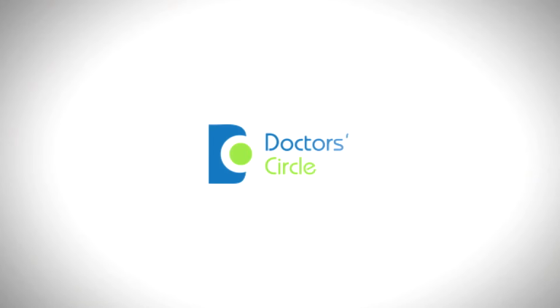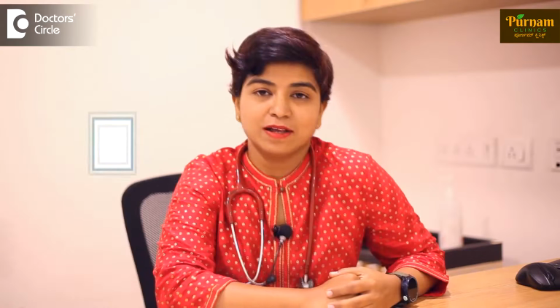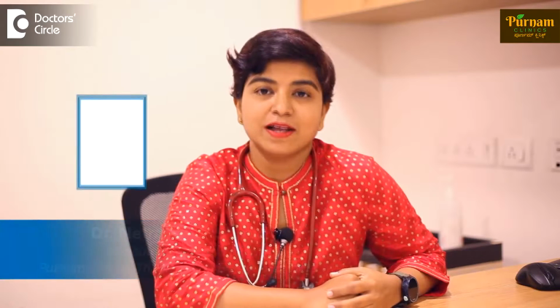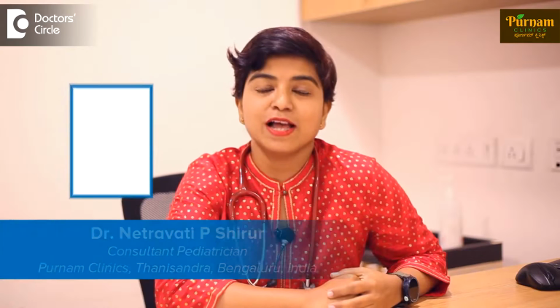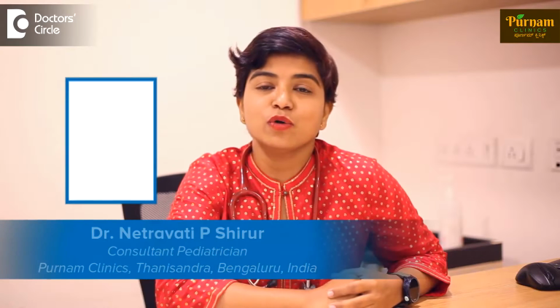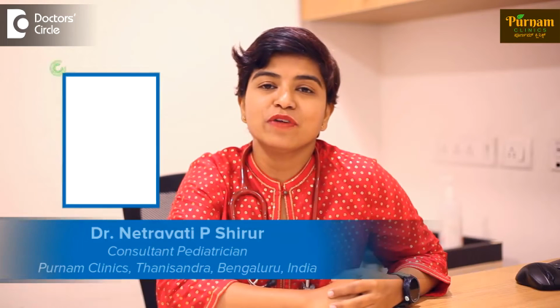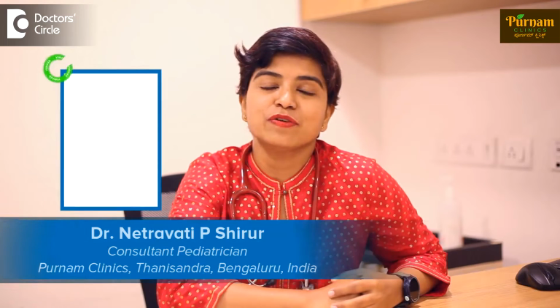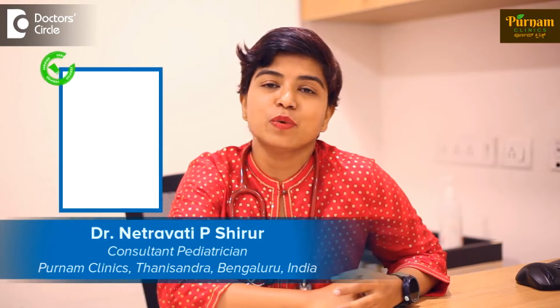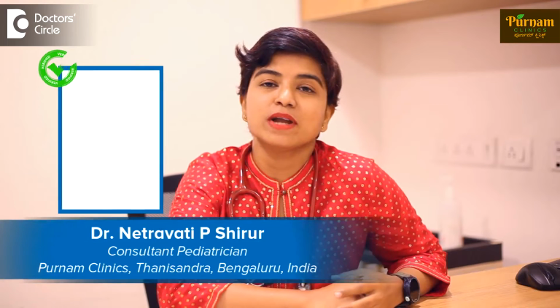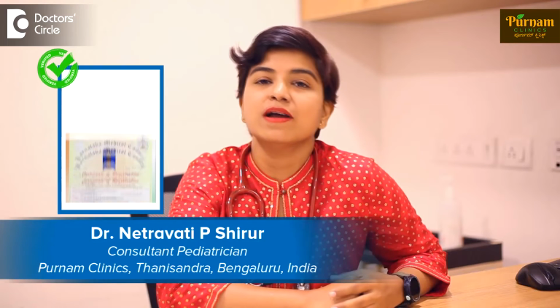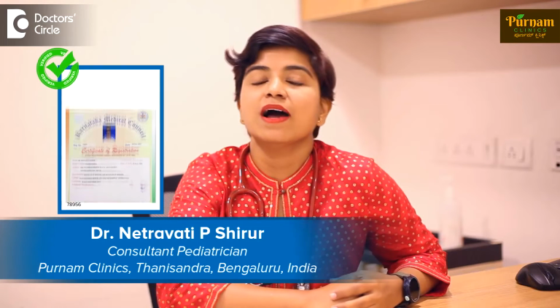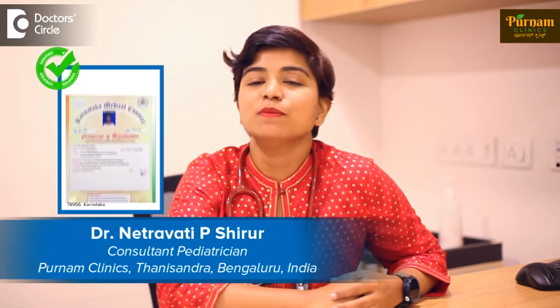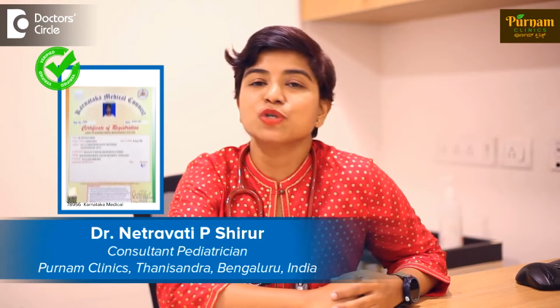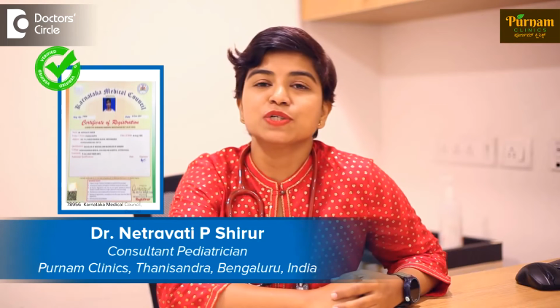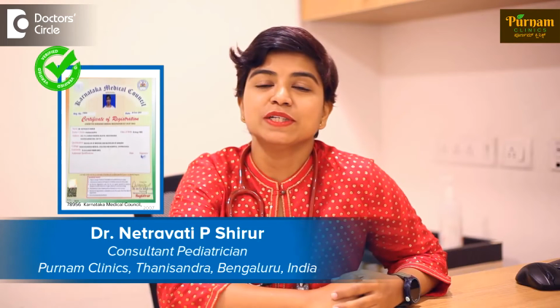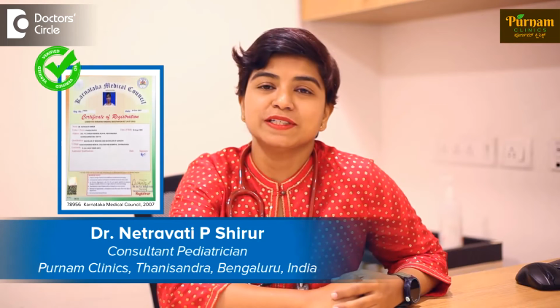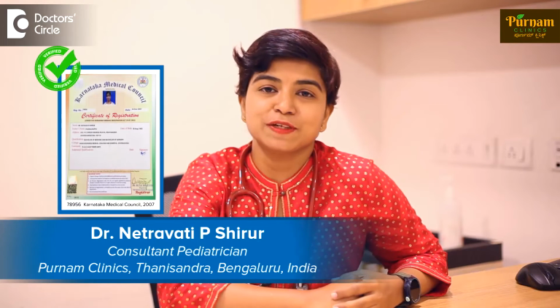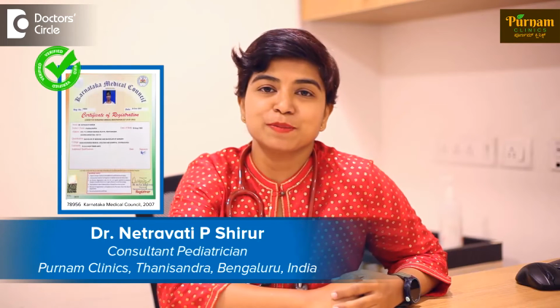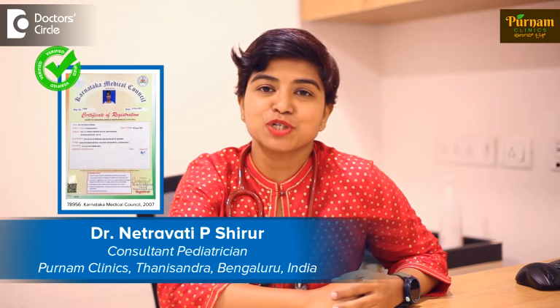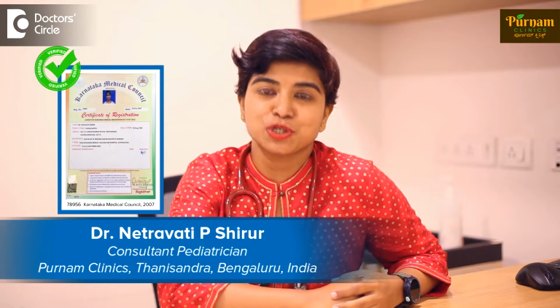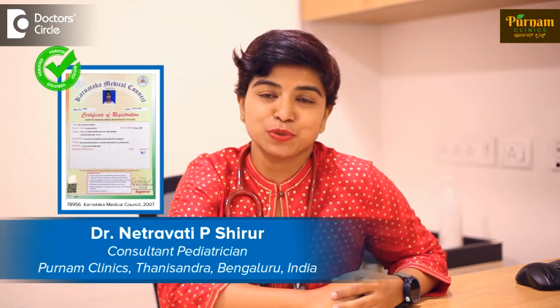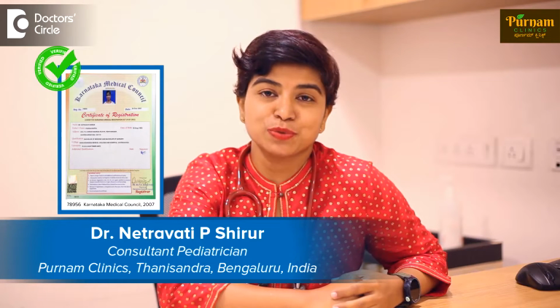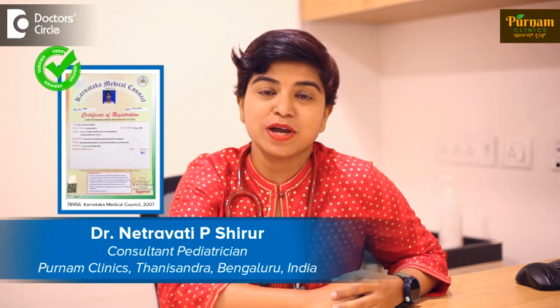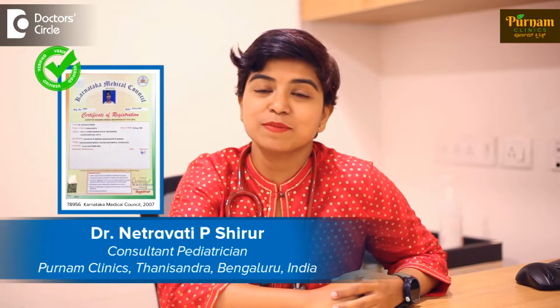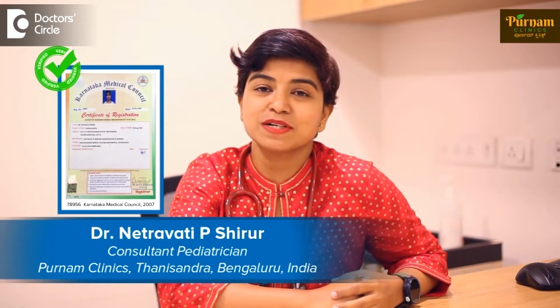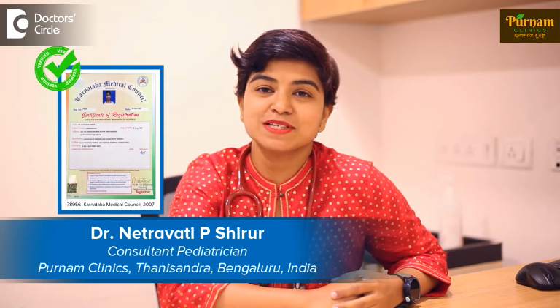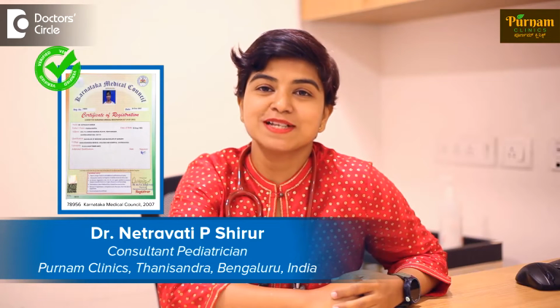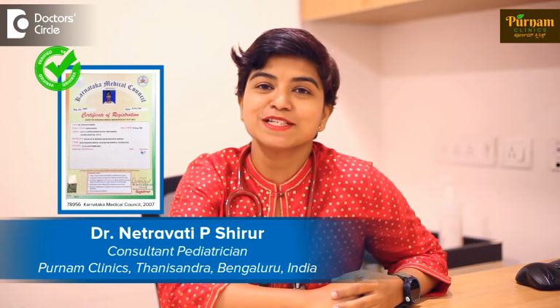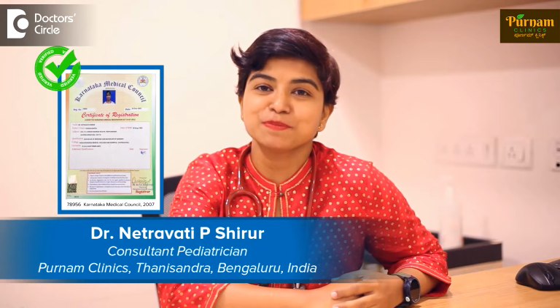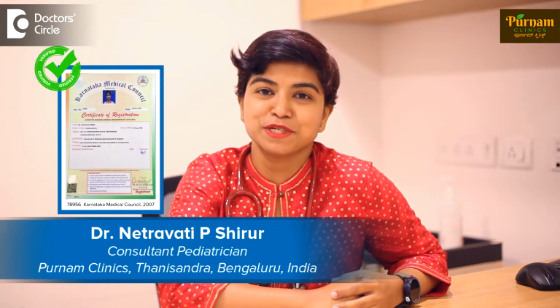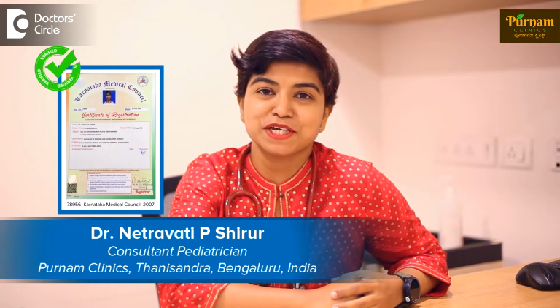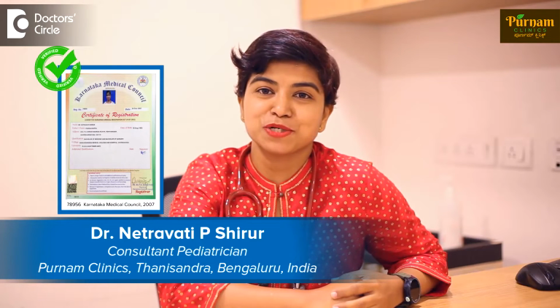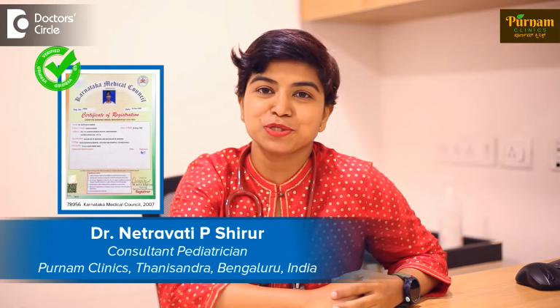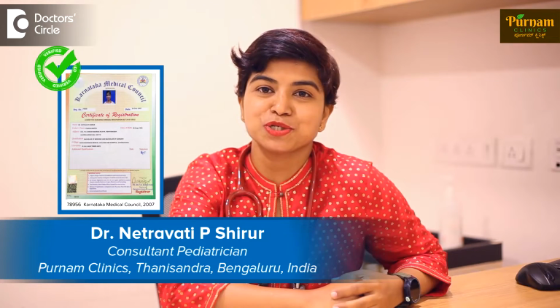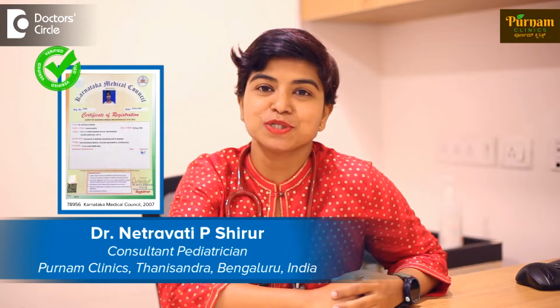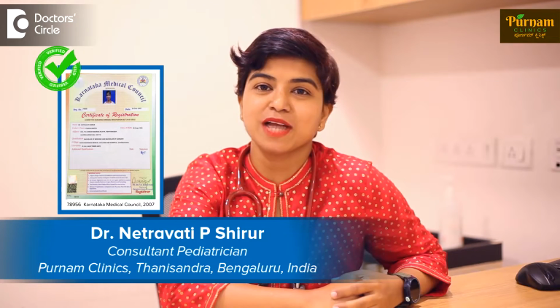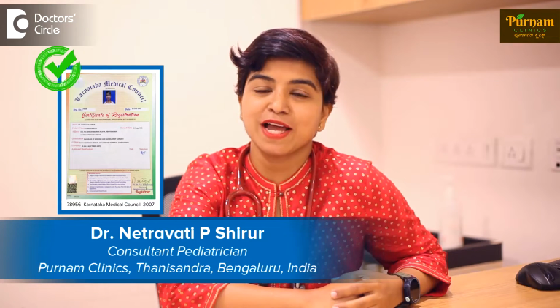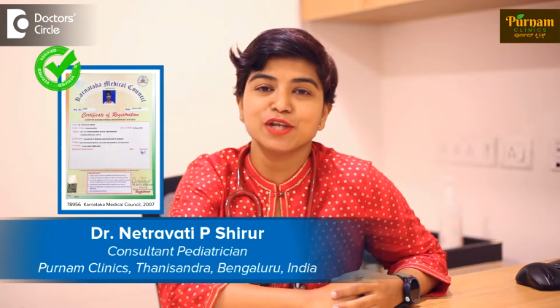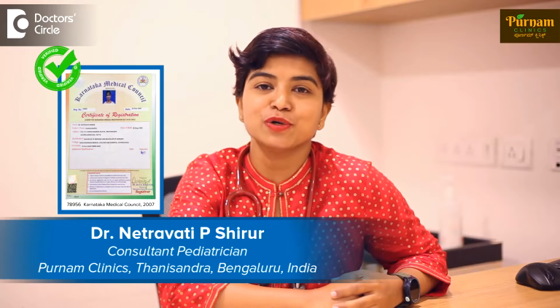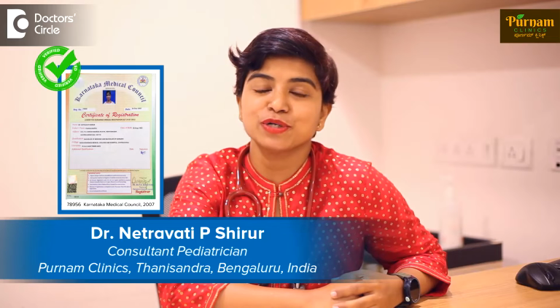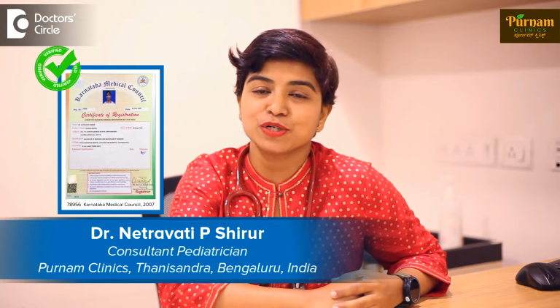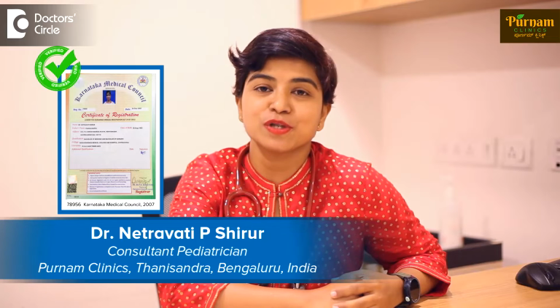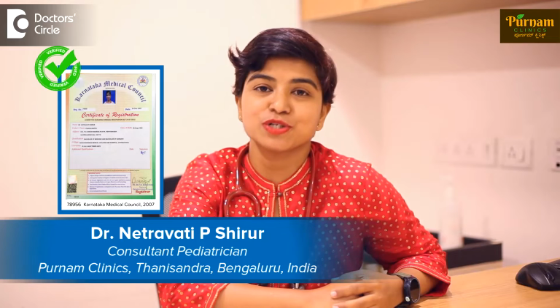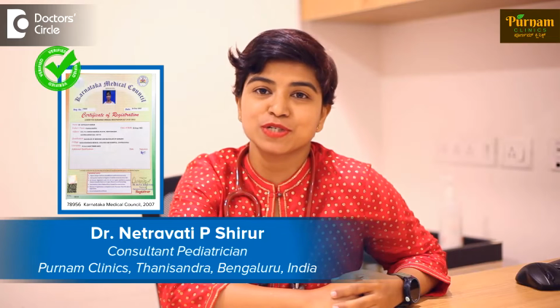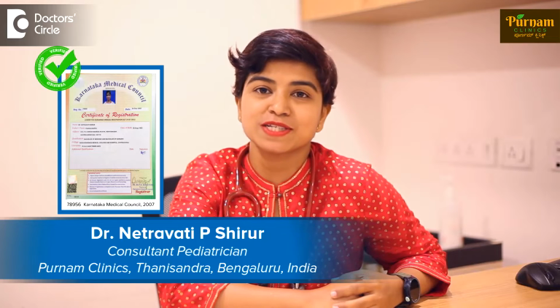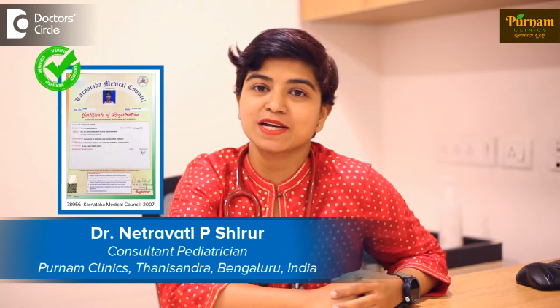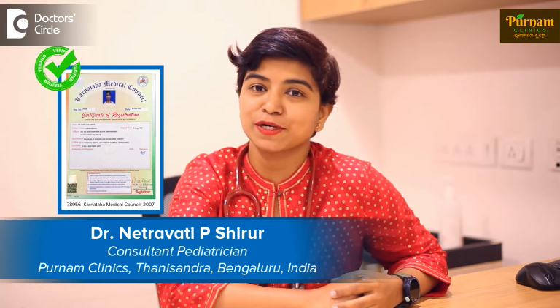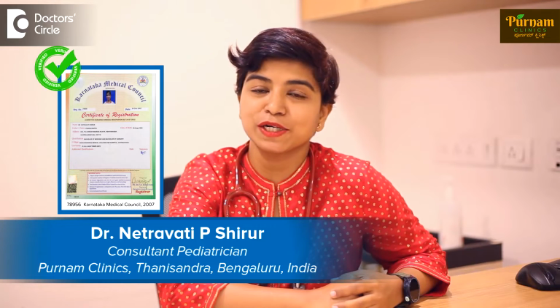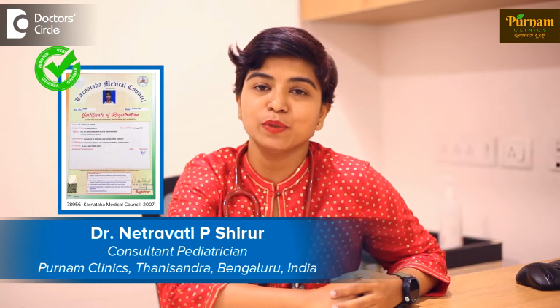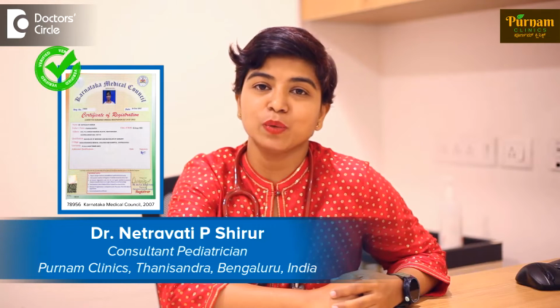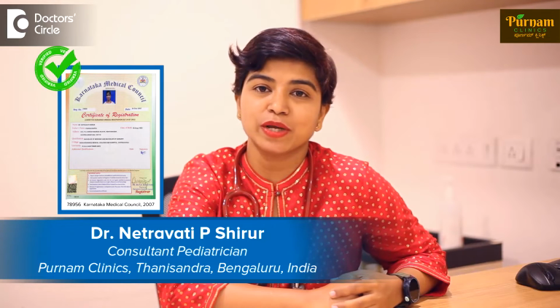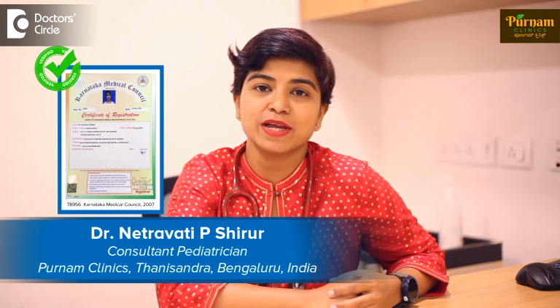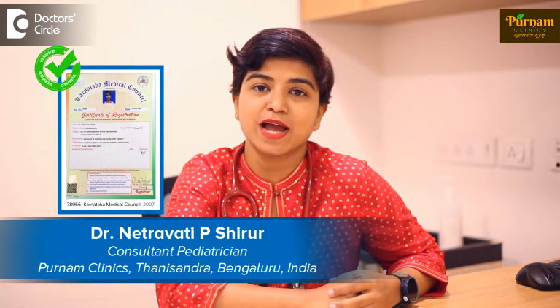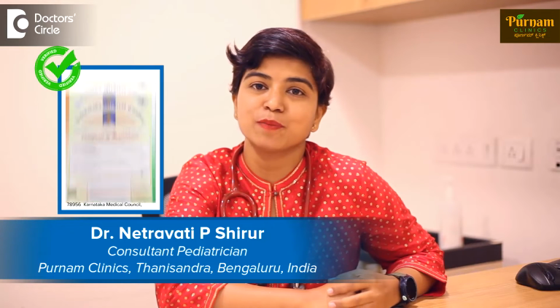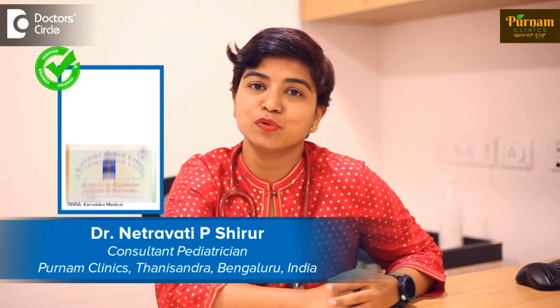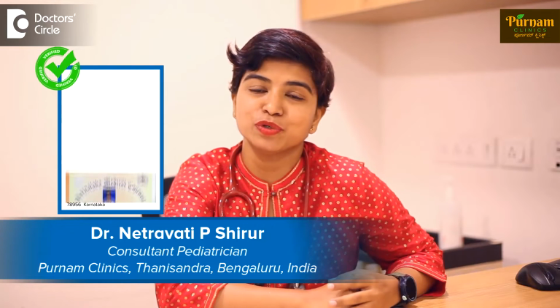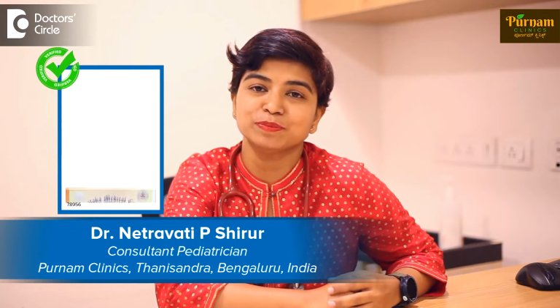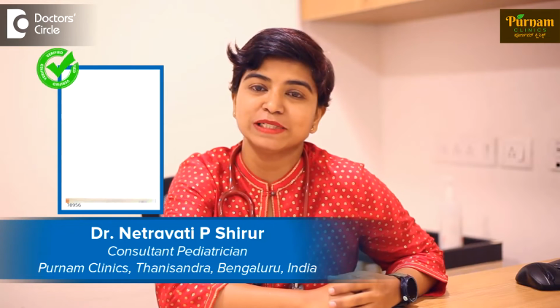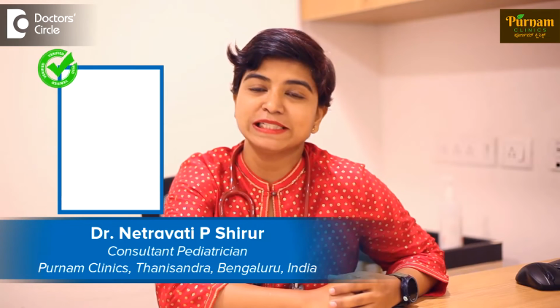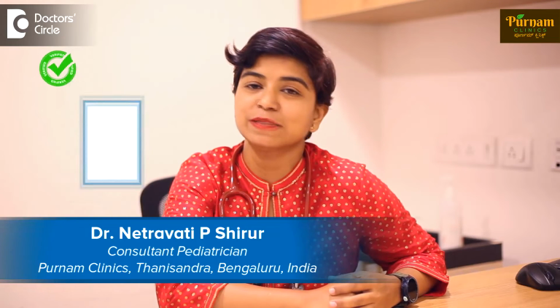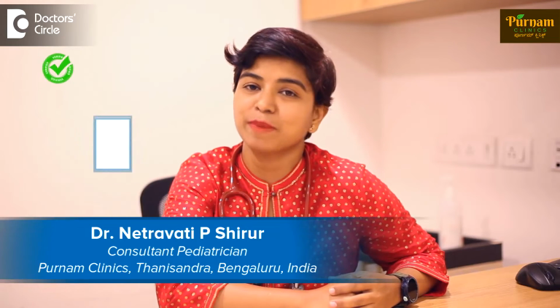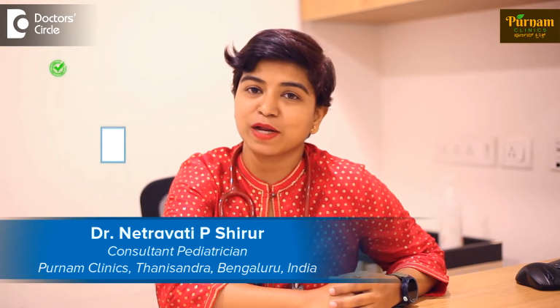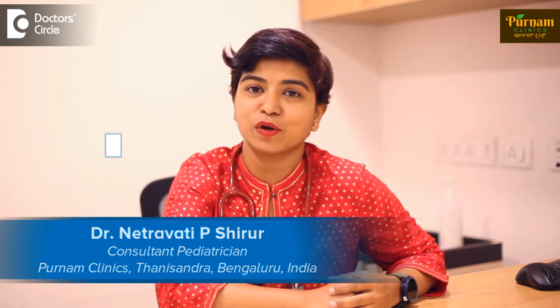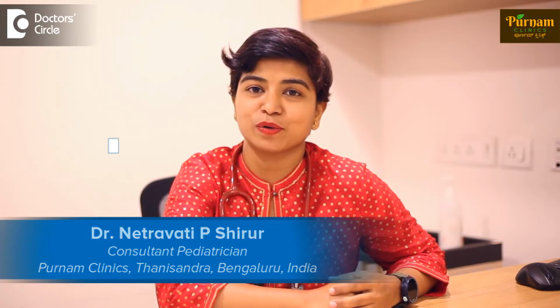Hello everyone, I am Dr. Netra Pisharour. I am a consultant paediatrician and neonatologist currently working at Purnab Clinic Bangalore.